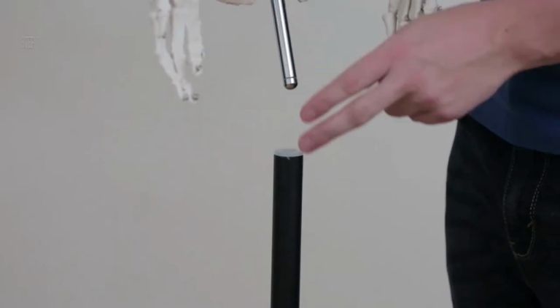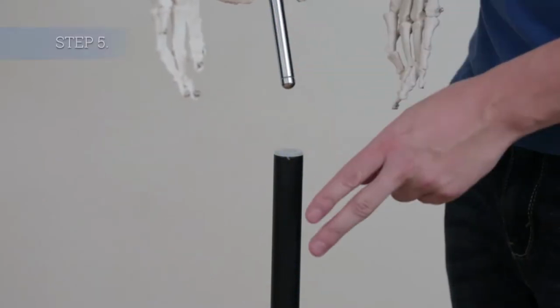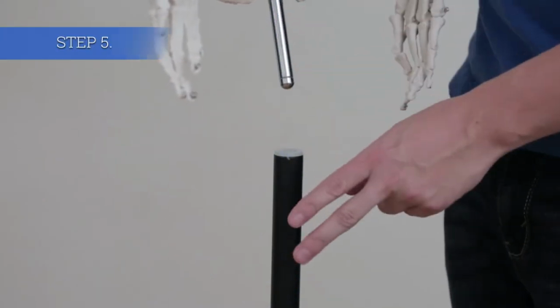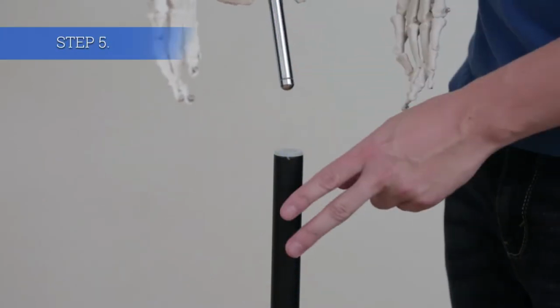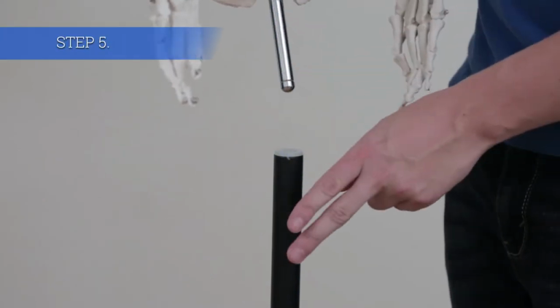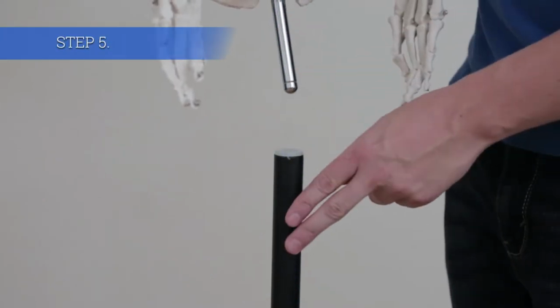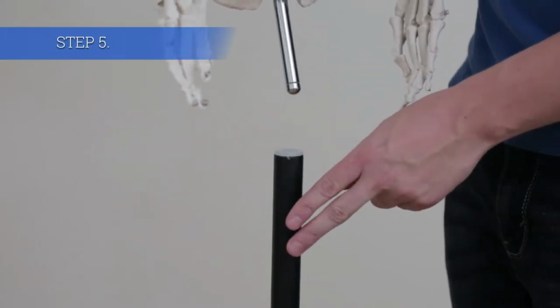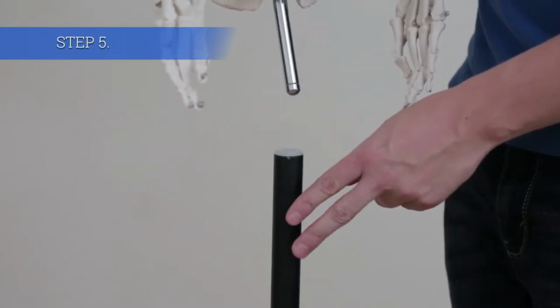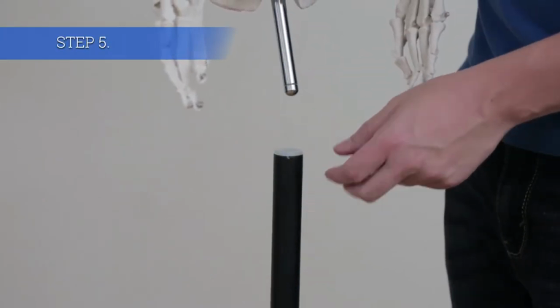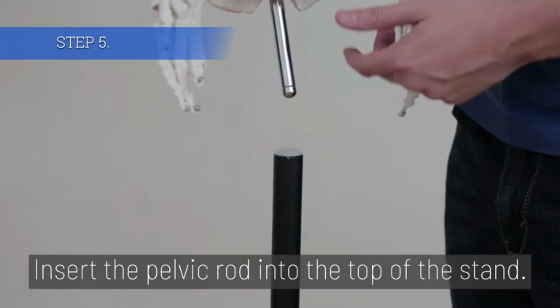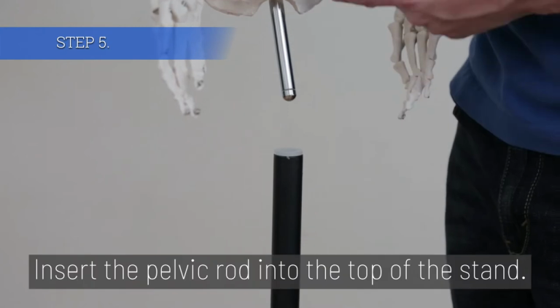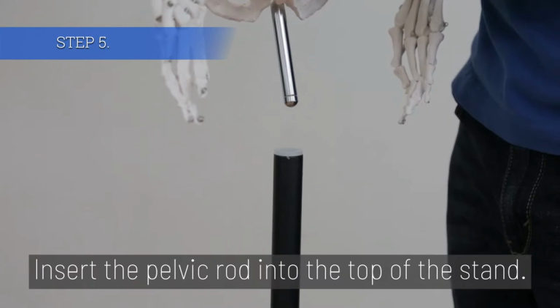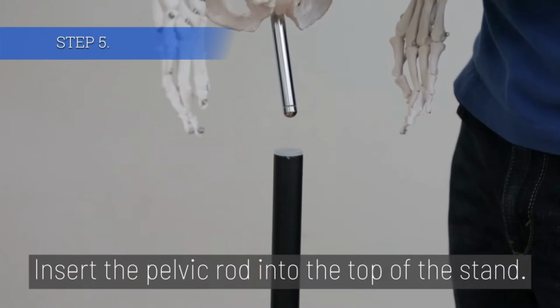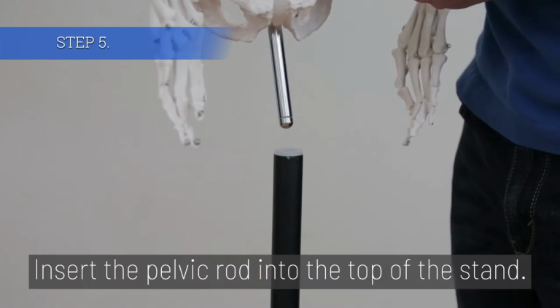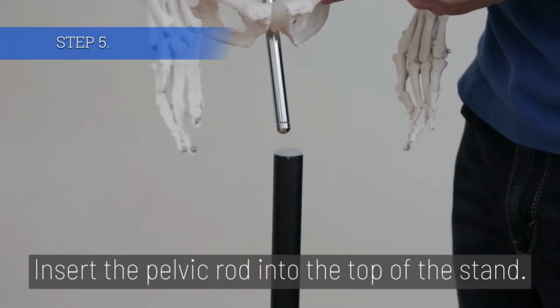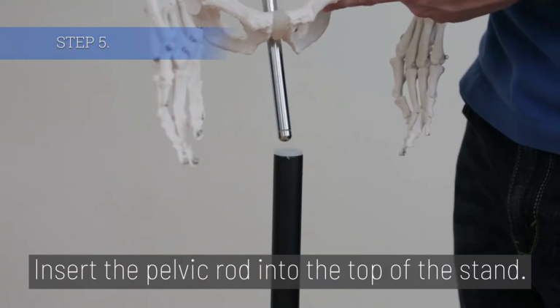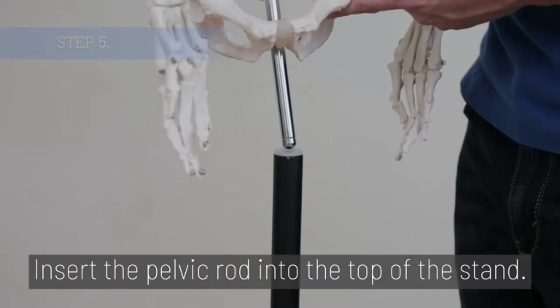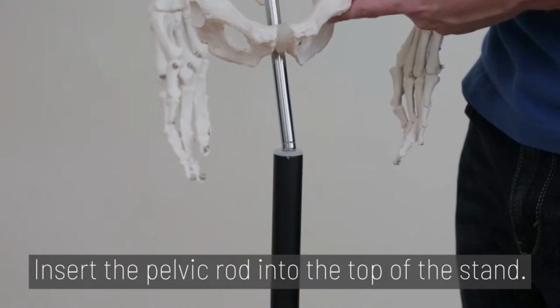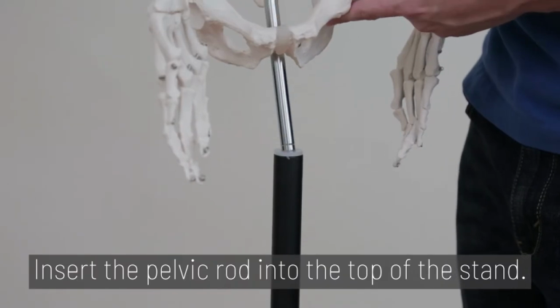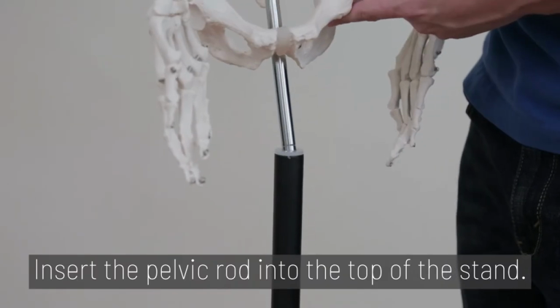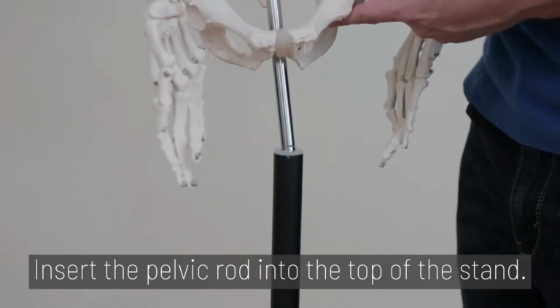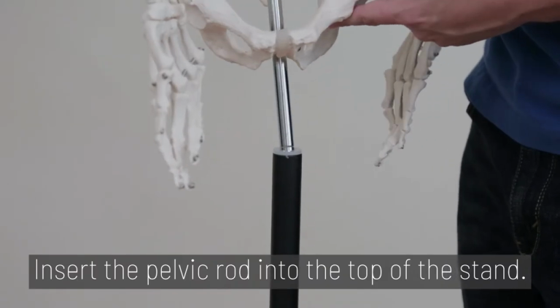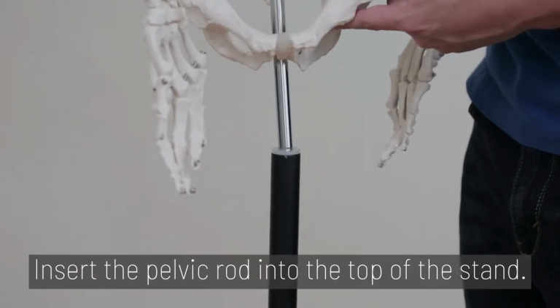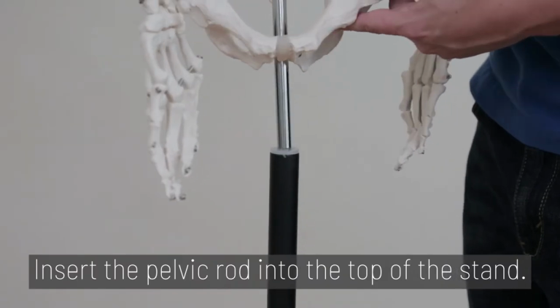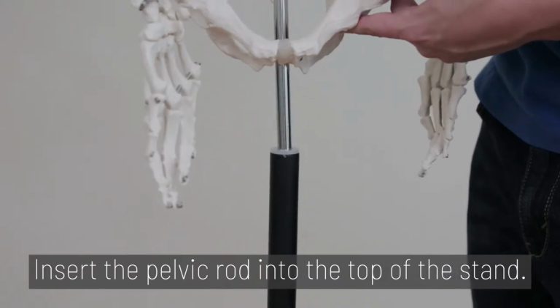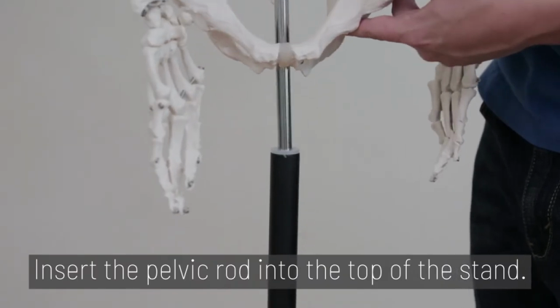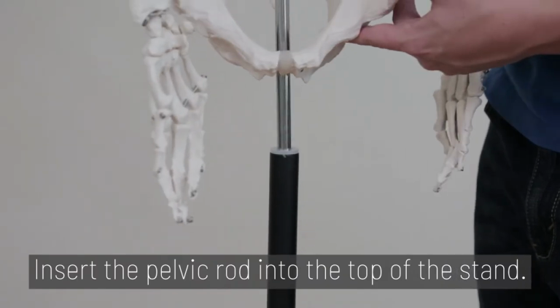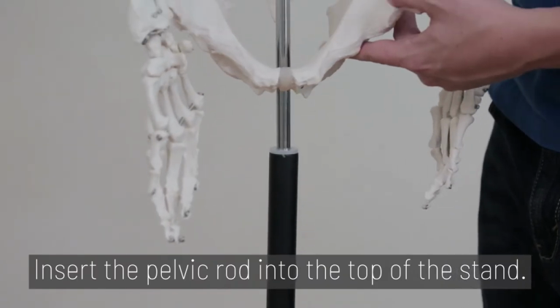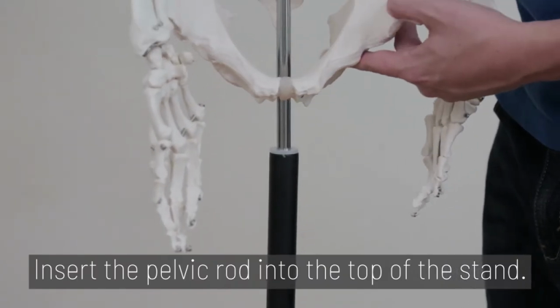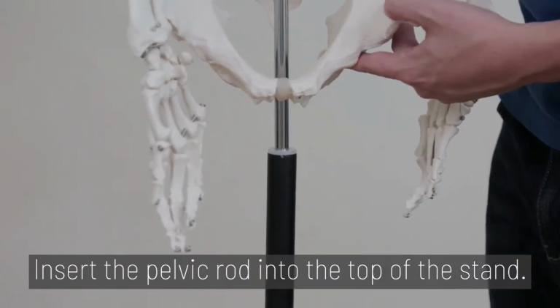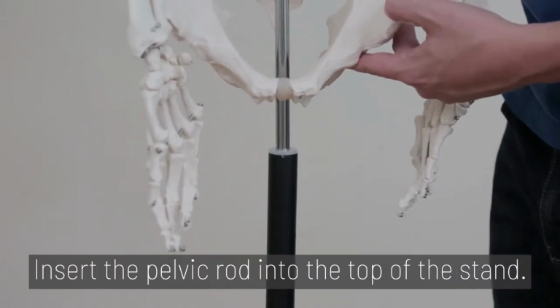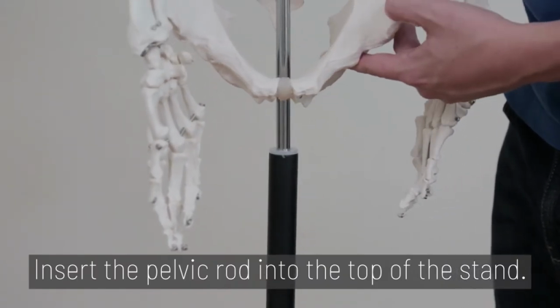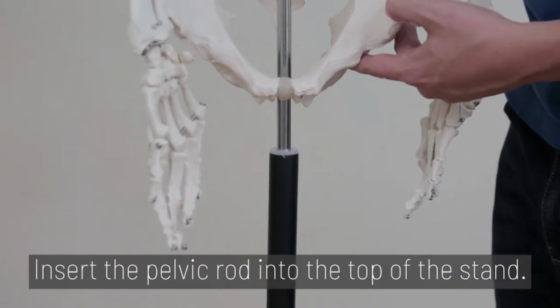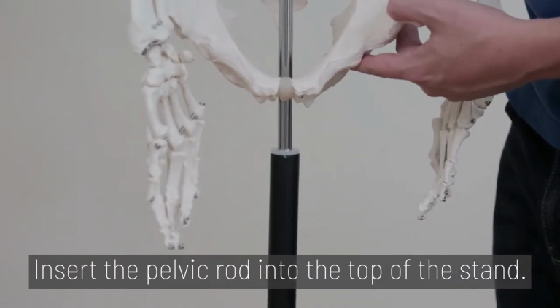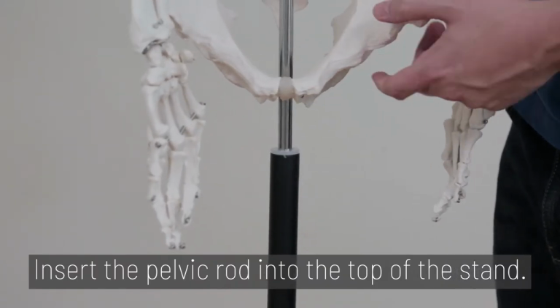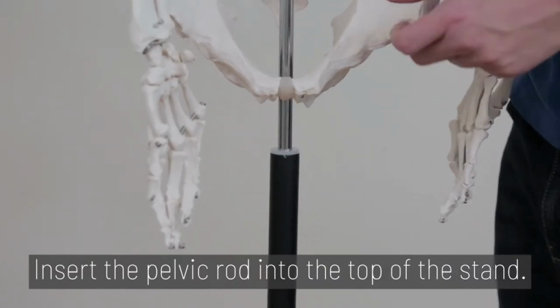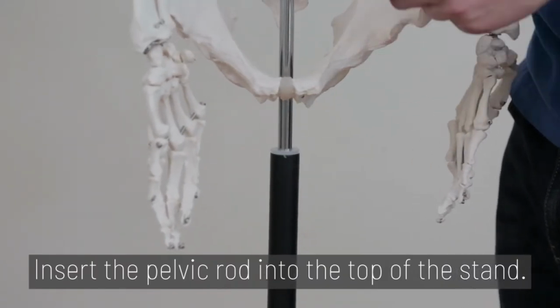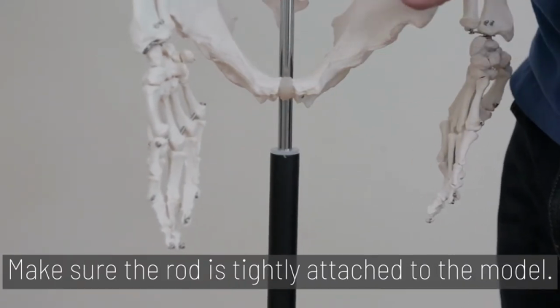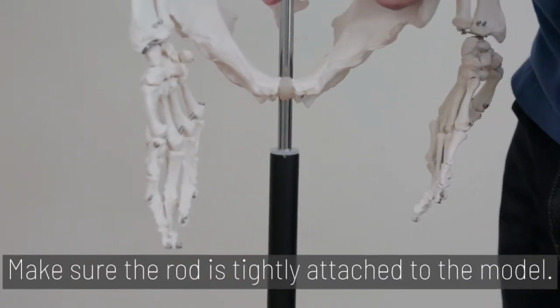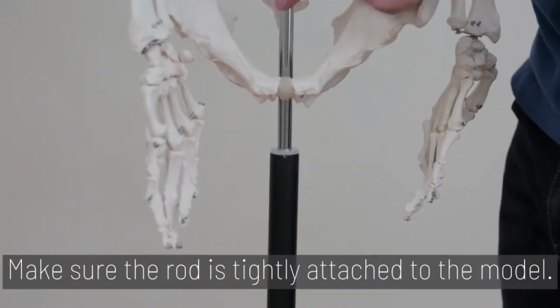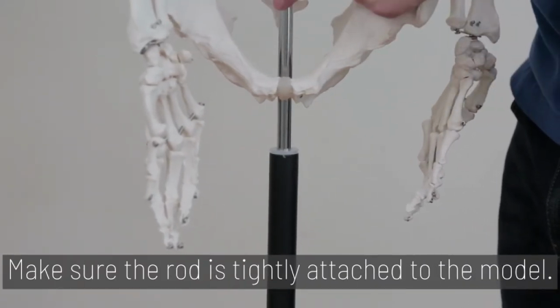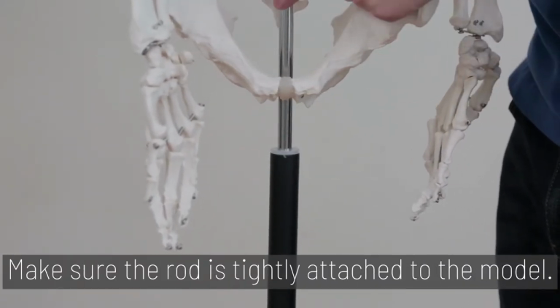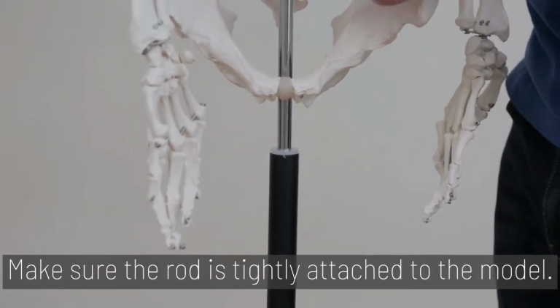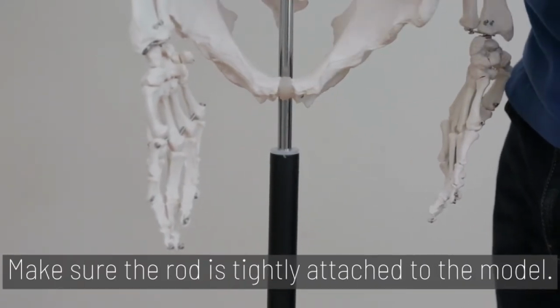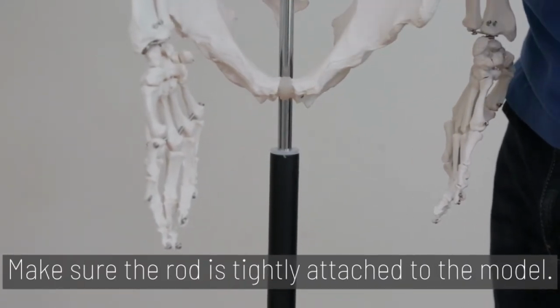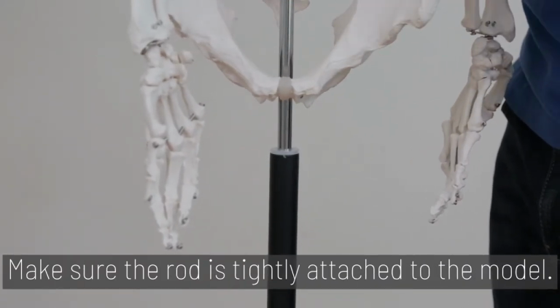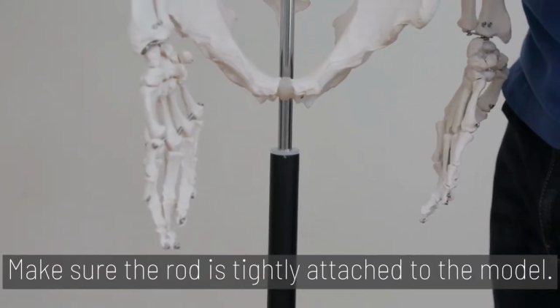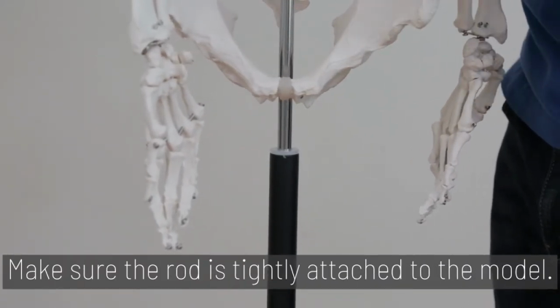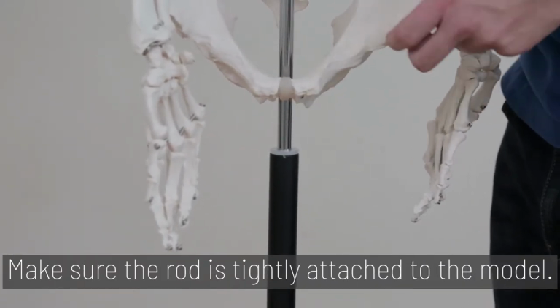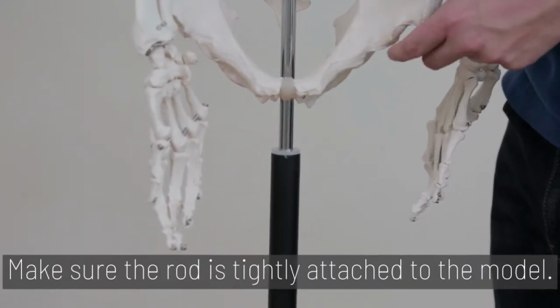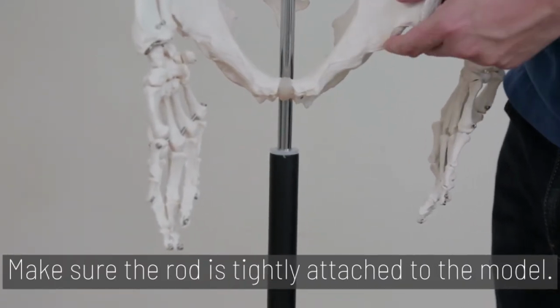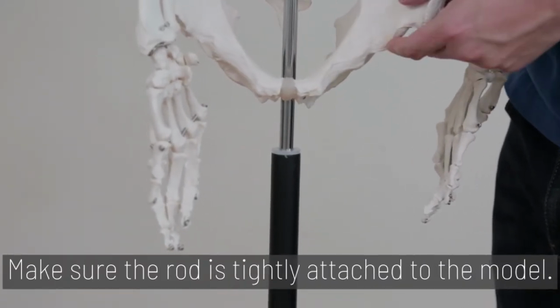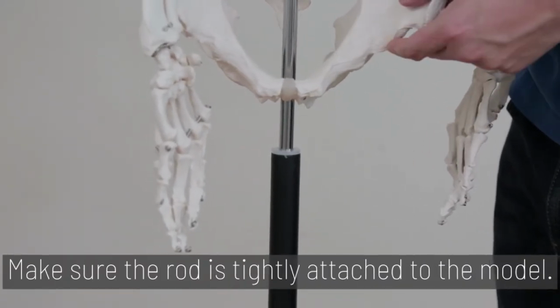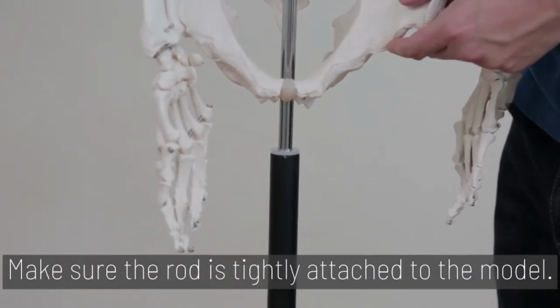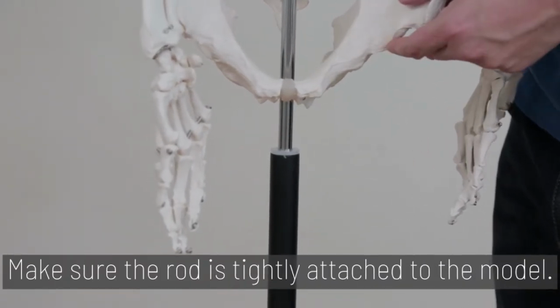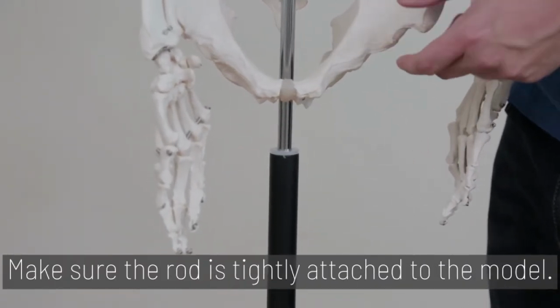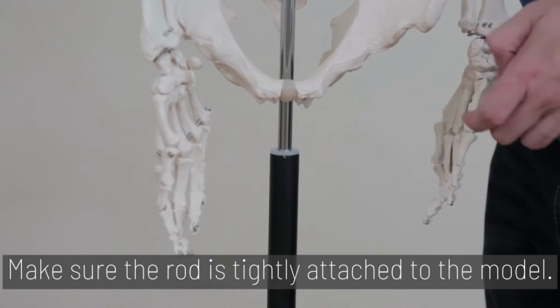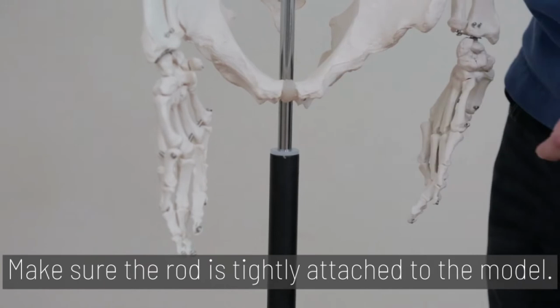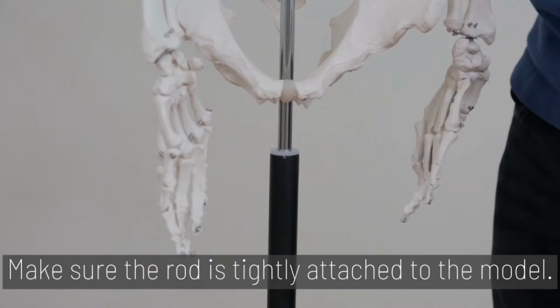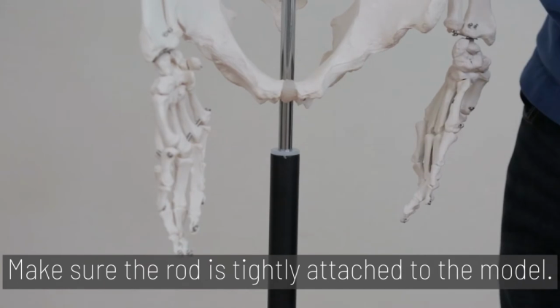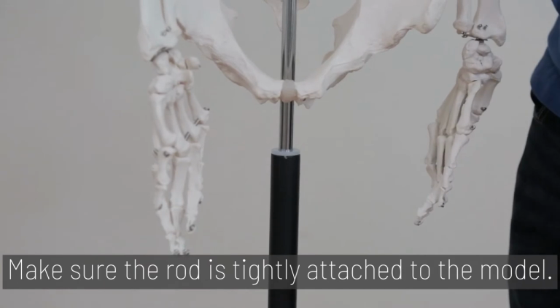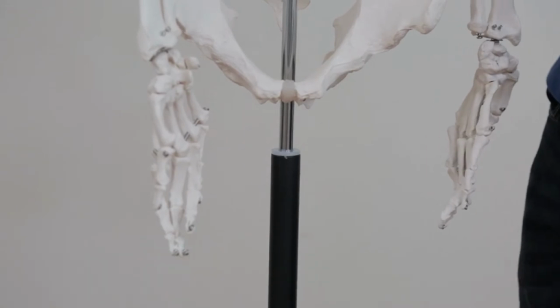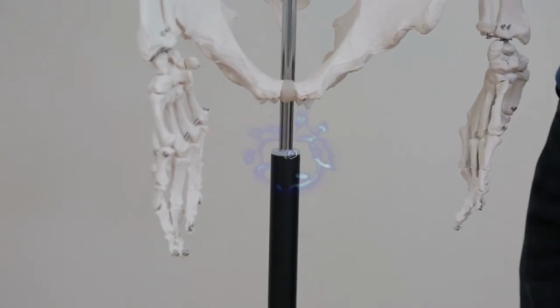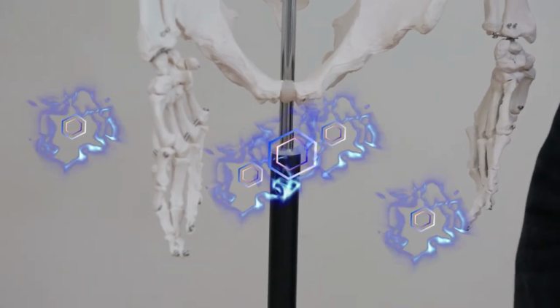Step 5. Insert the pelvic rod into the top of the stand. Make sure the rod is tightly attached to the pelvic model.